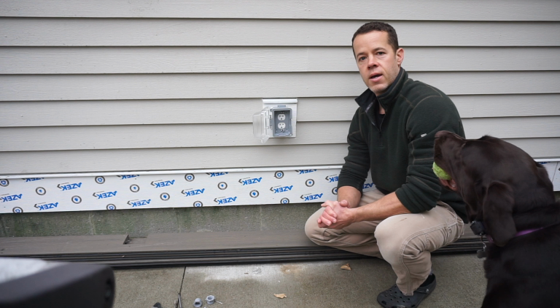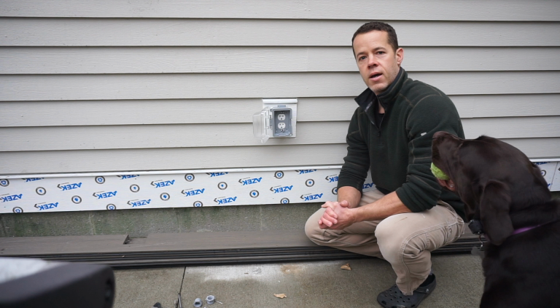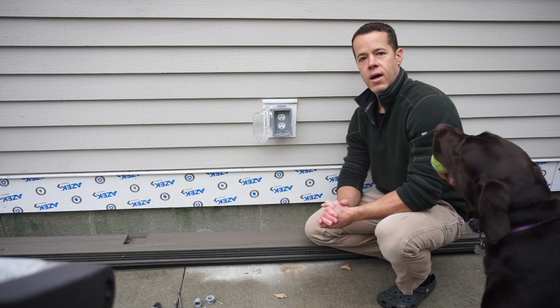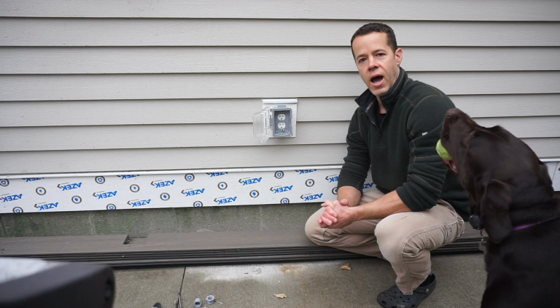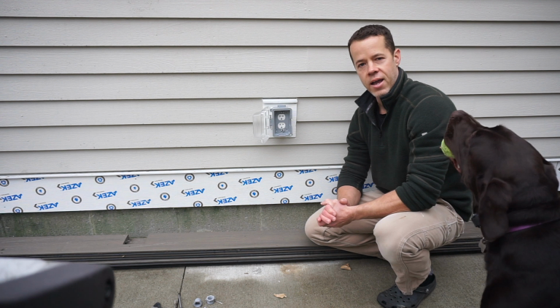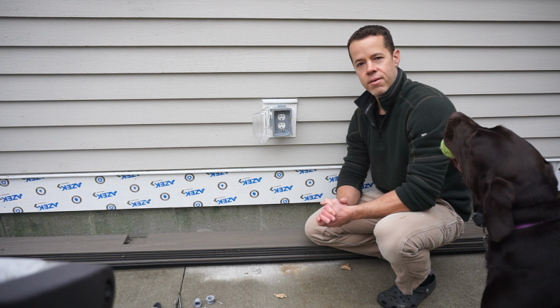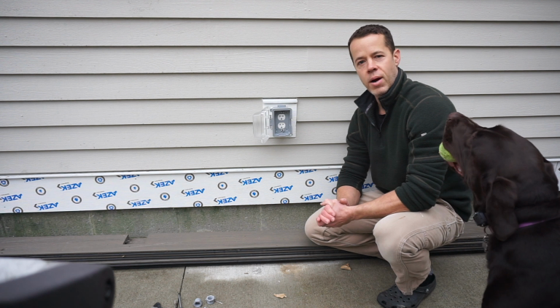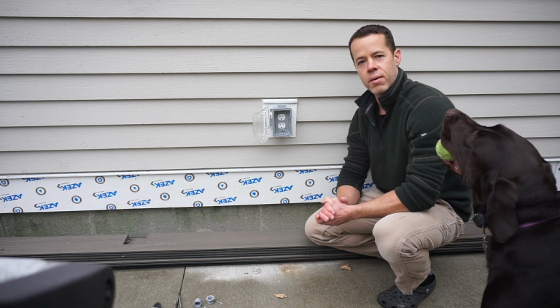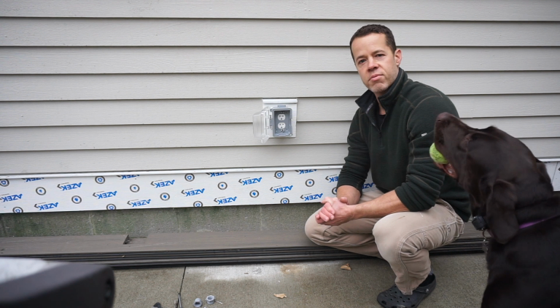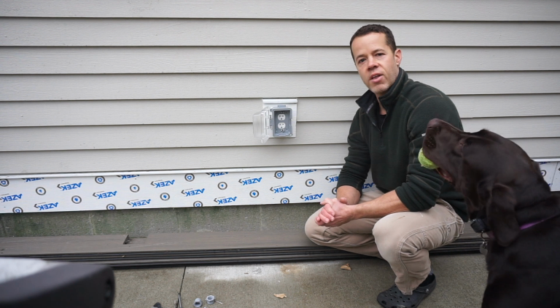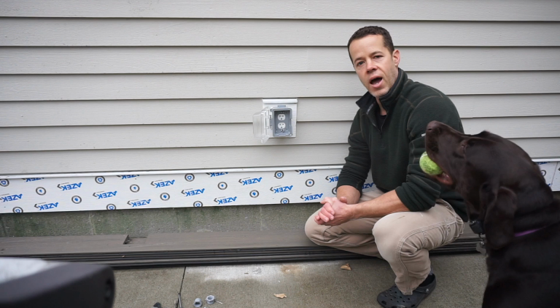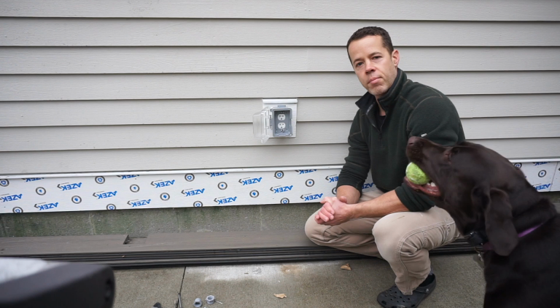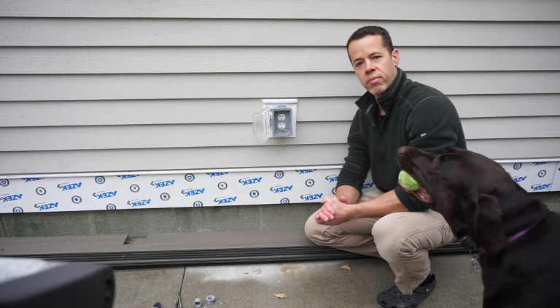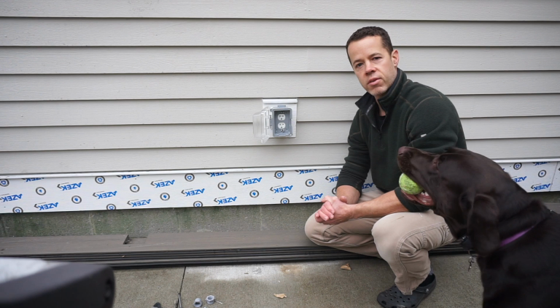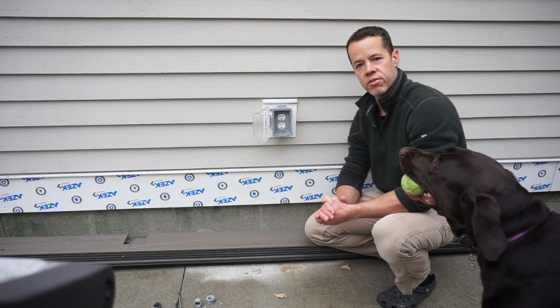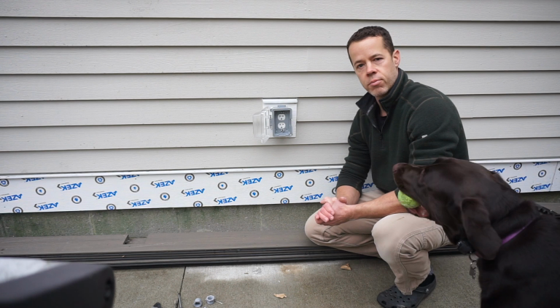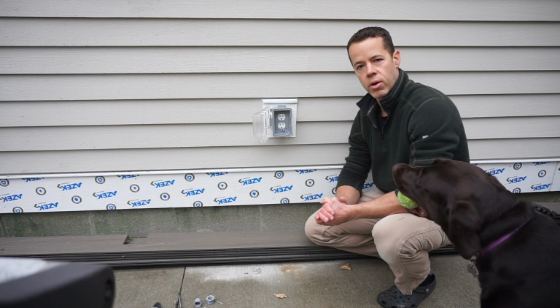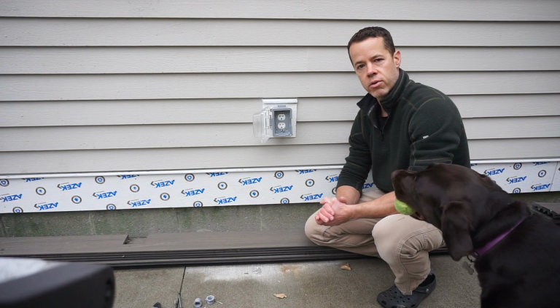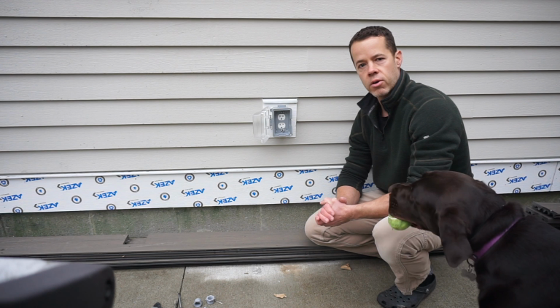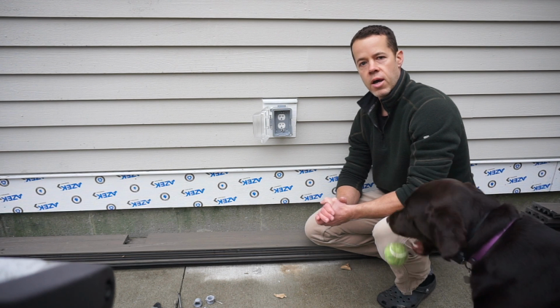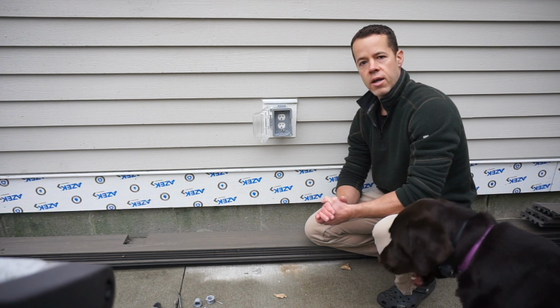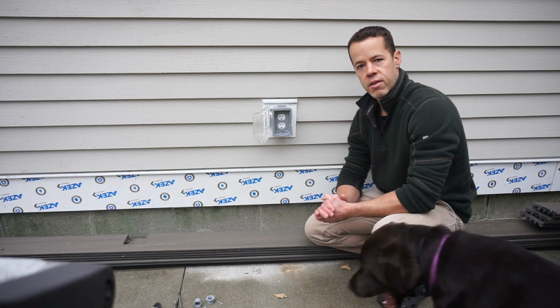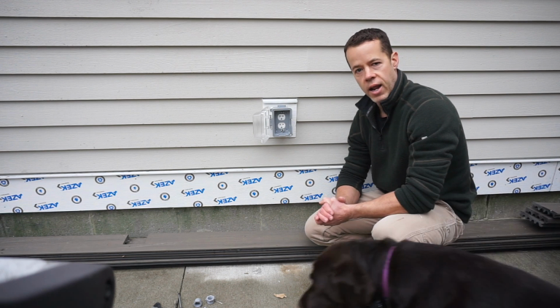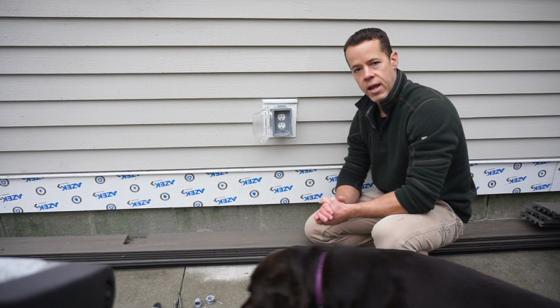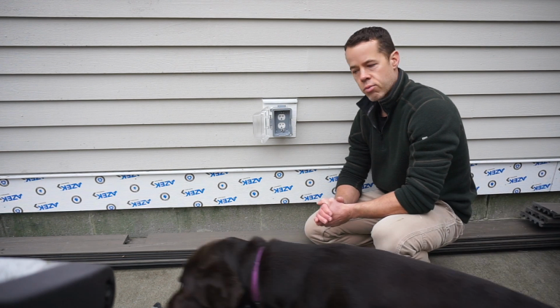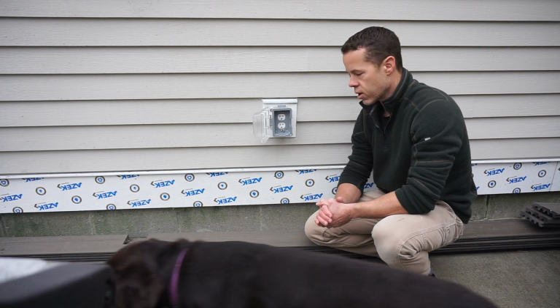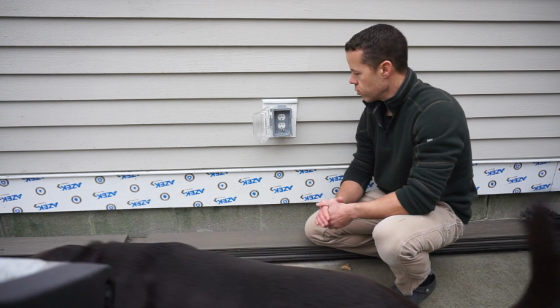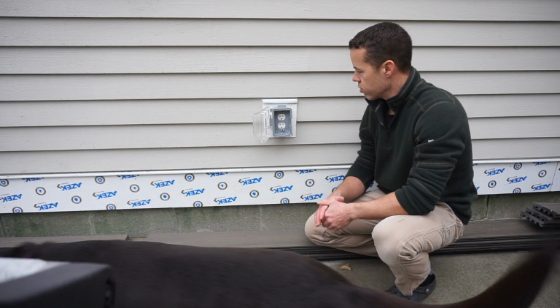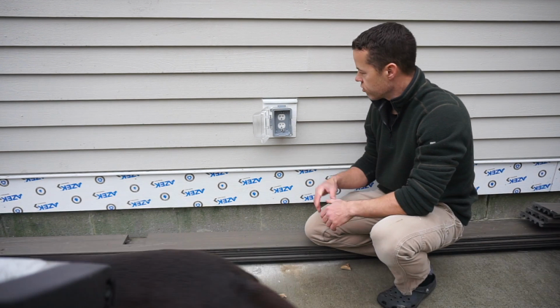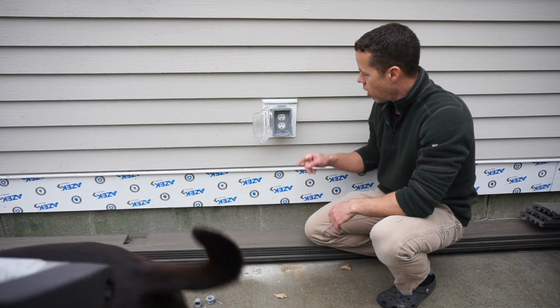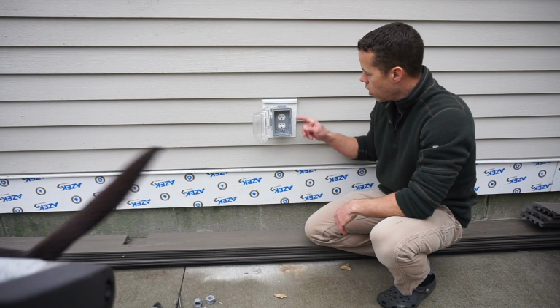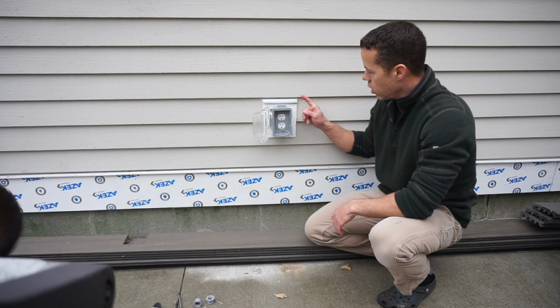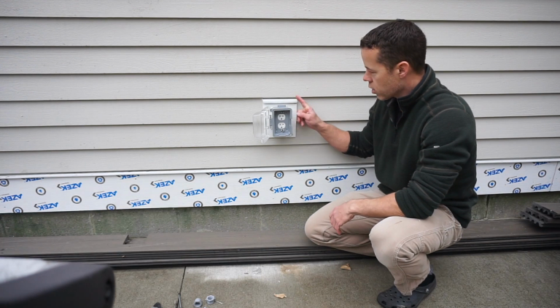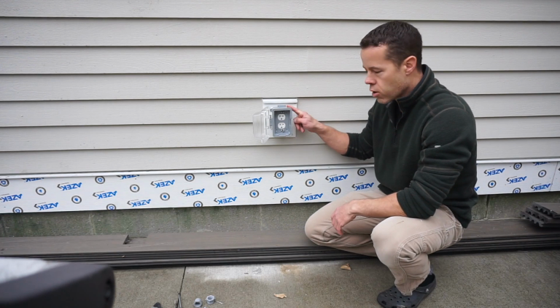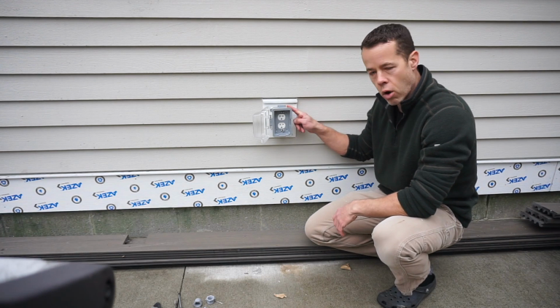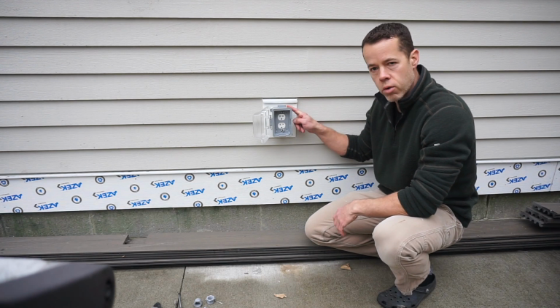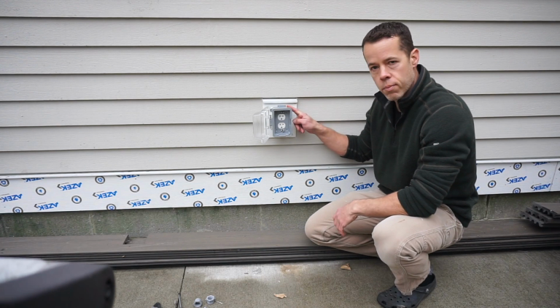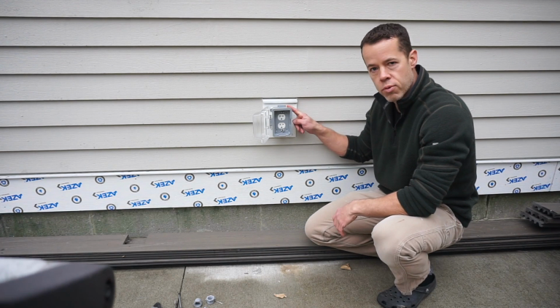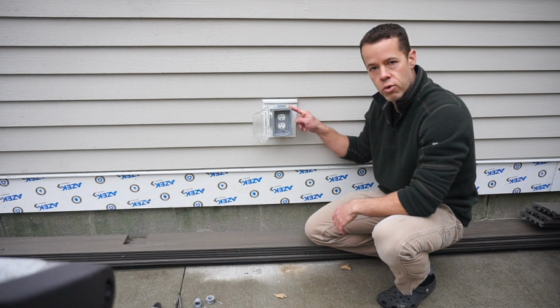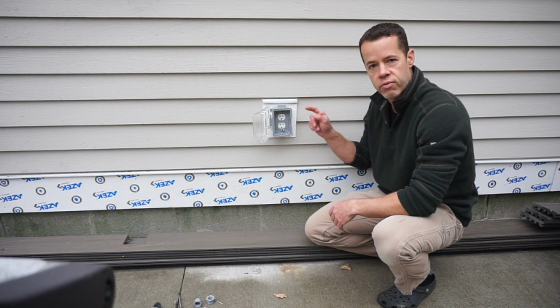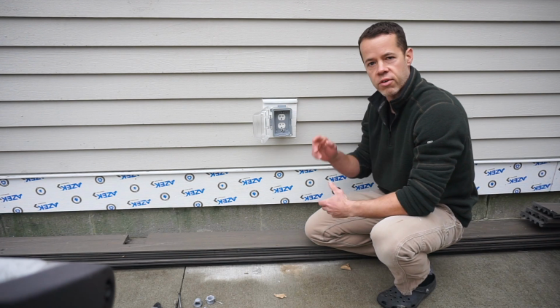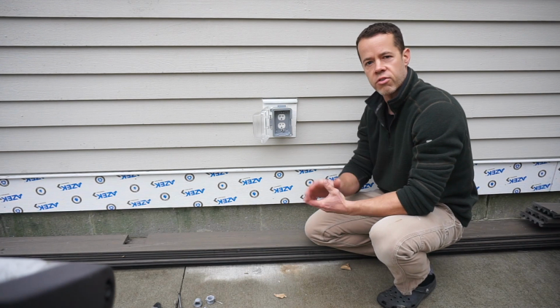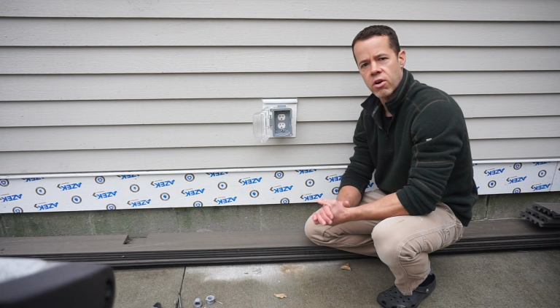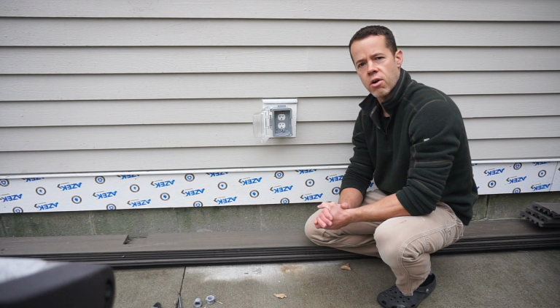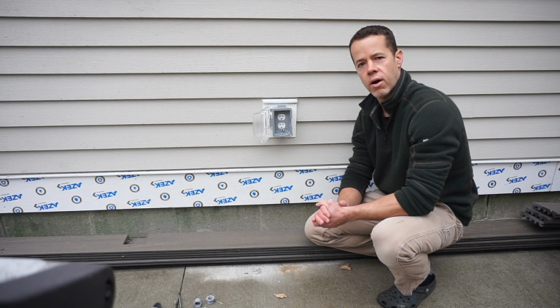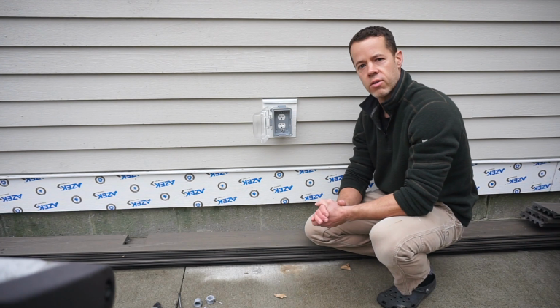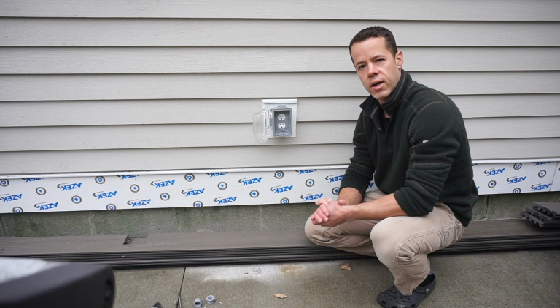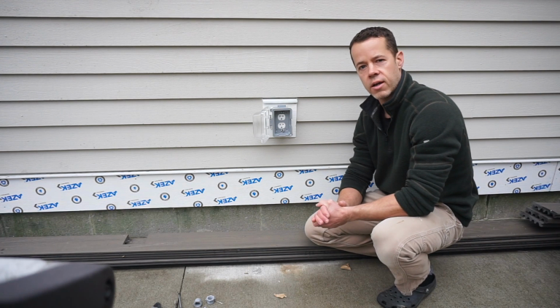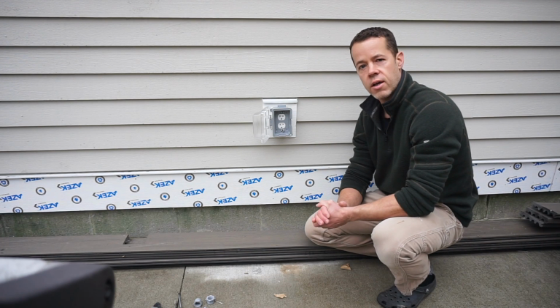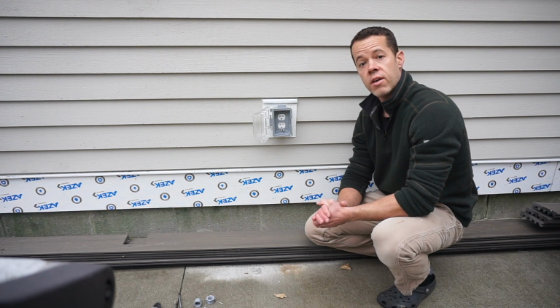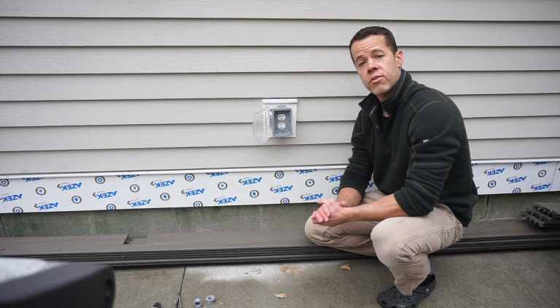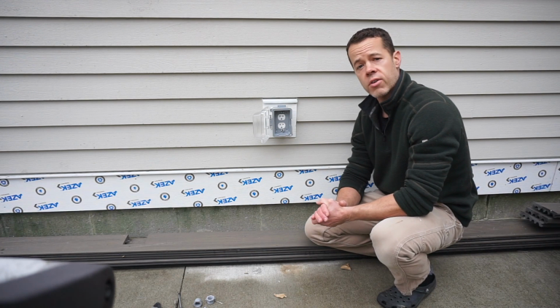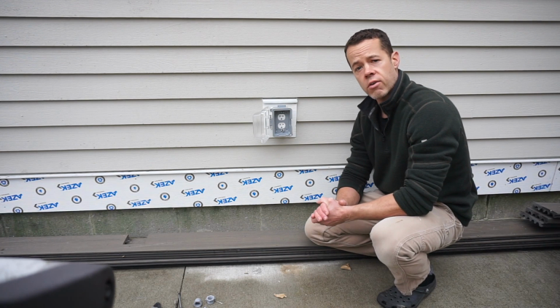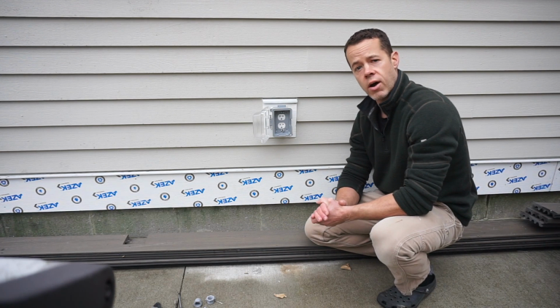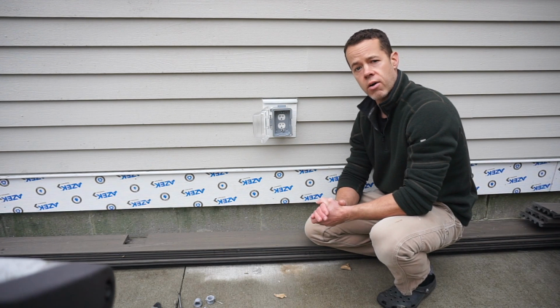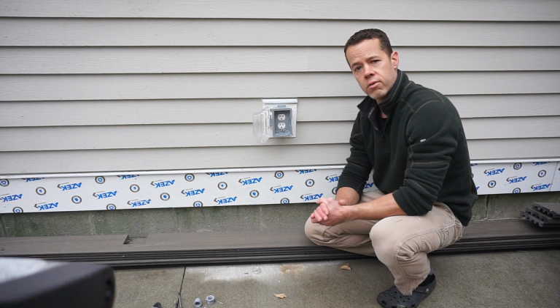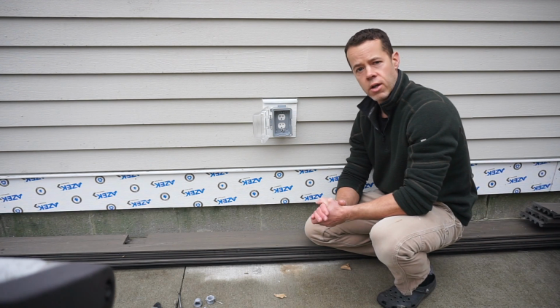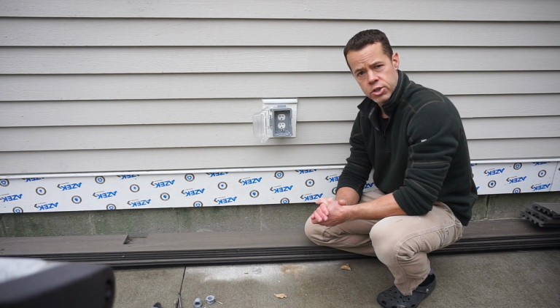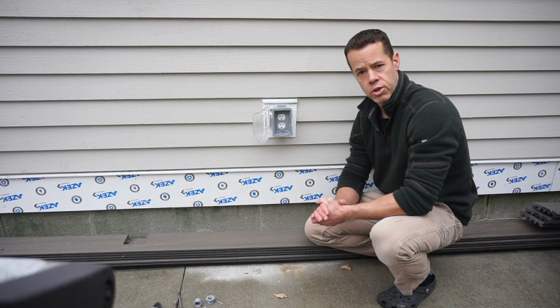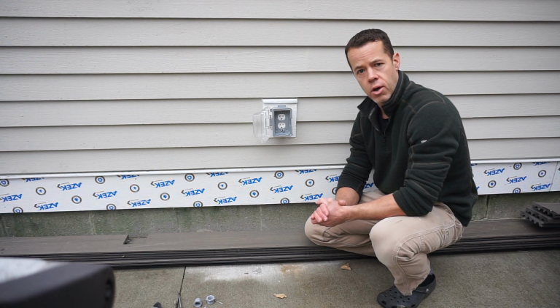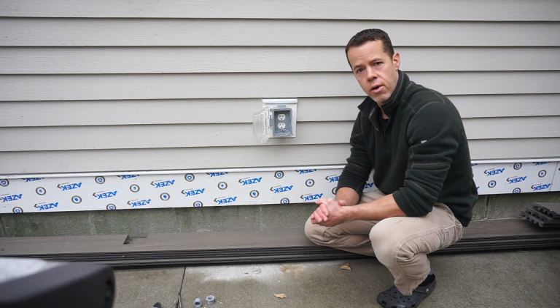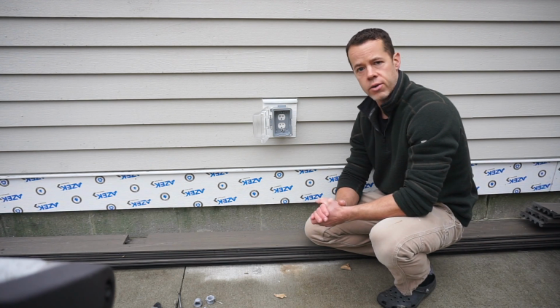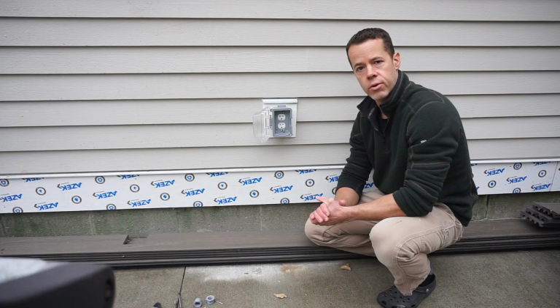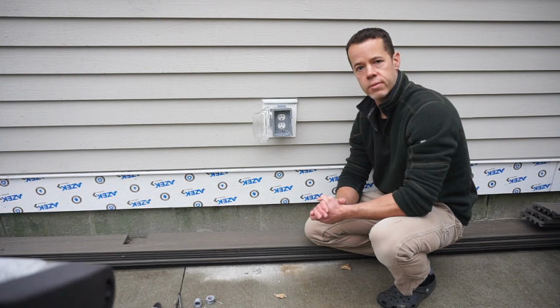Hi, my name's Tom. I'm the Dusty Builder. Today we're going to install a code-approved exterior outlet. Stick around, I'll show you how I do it.